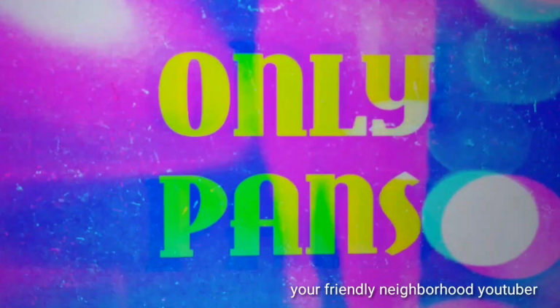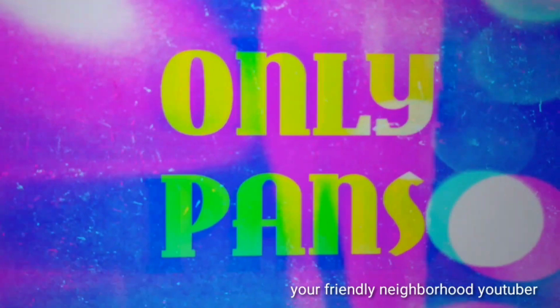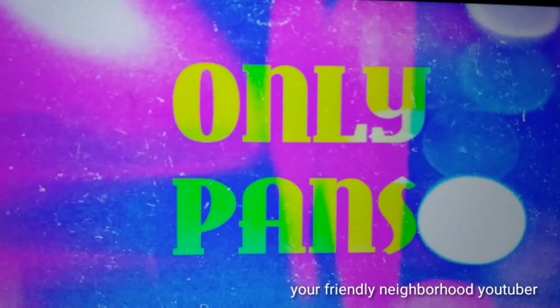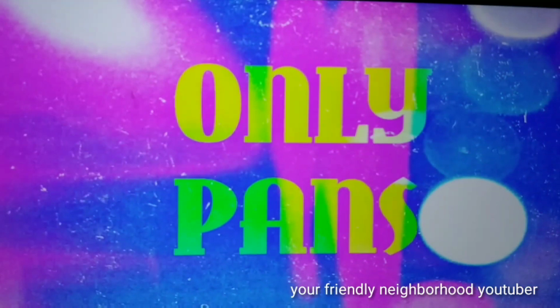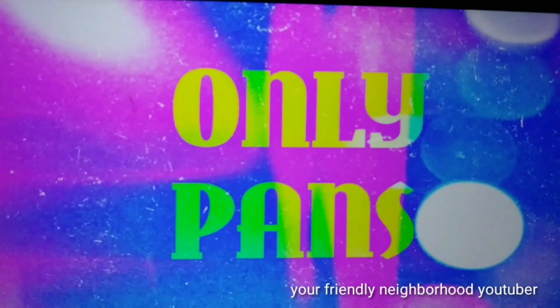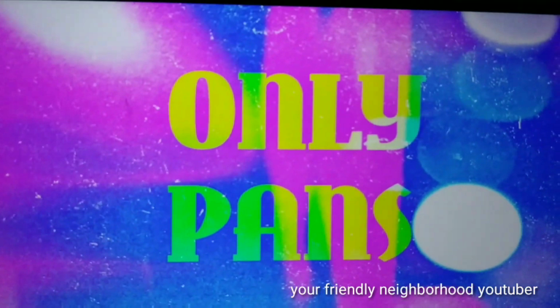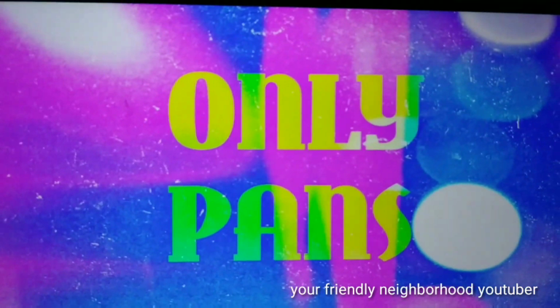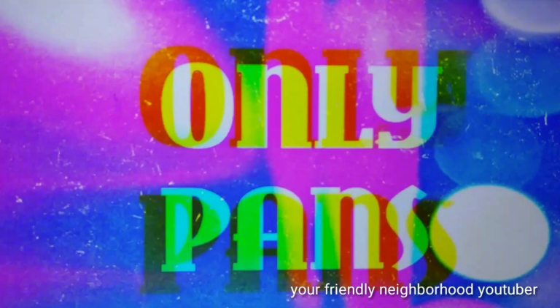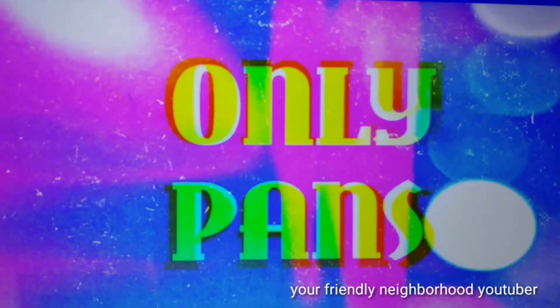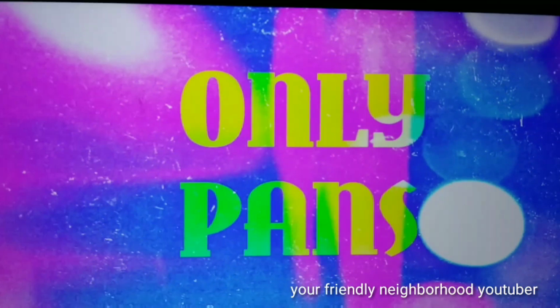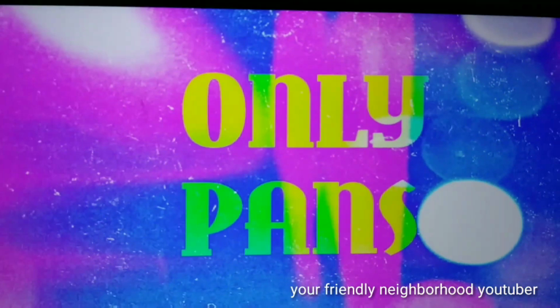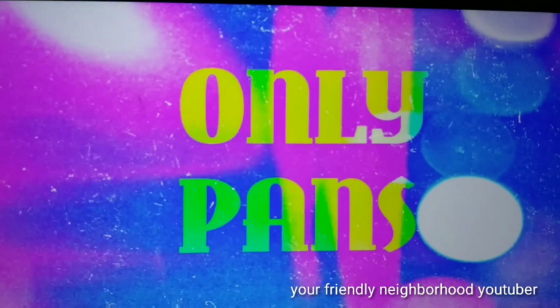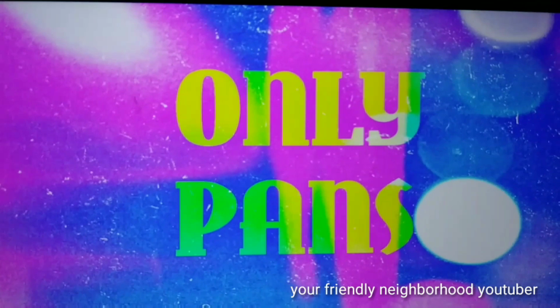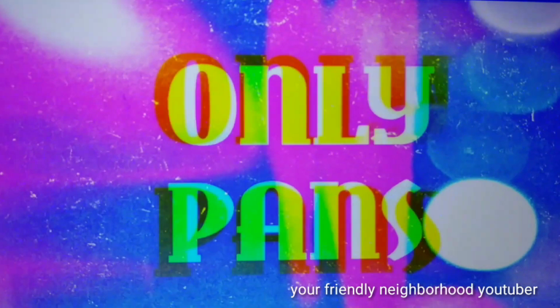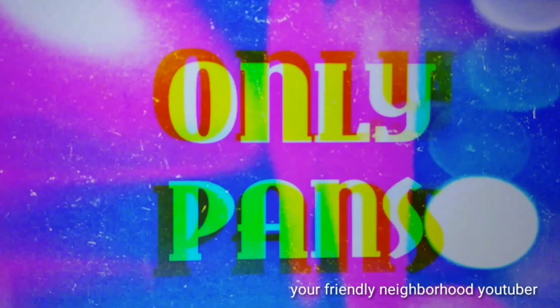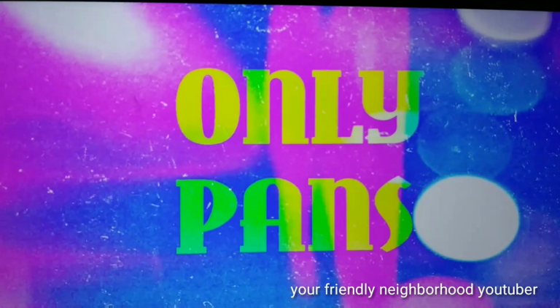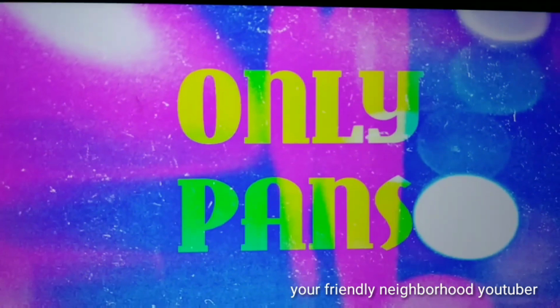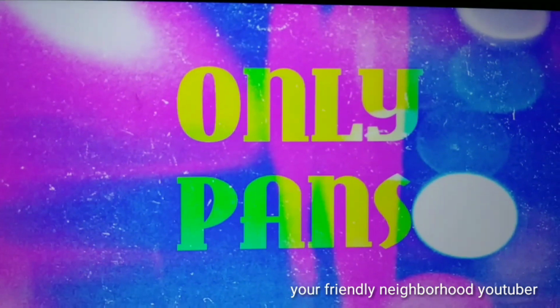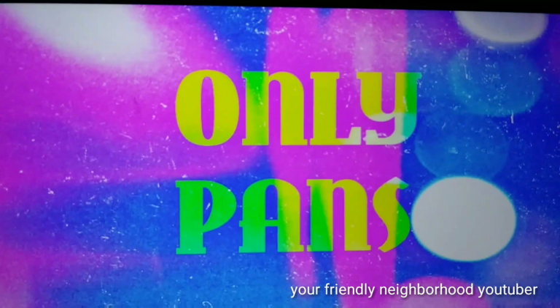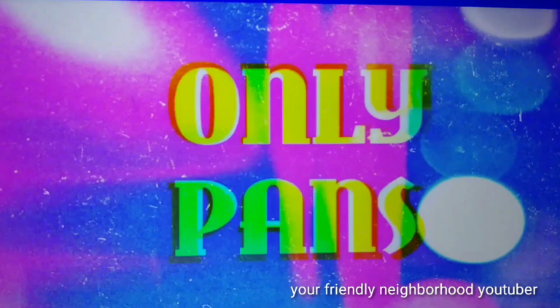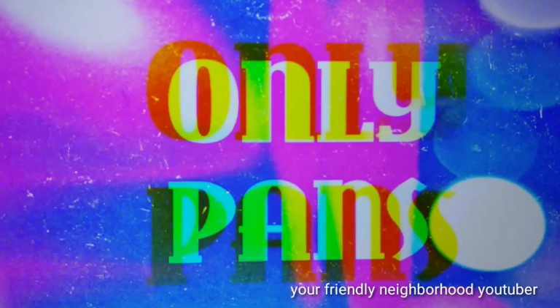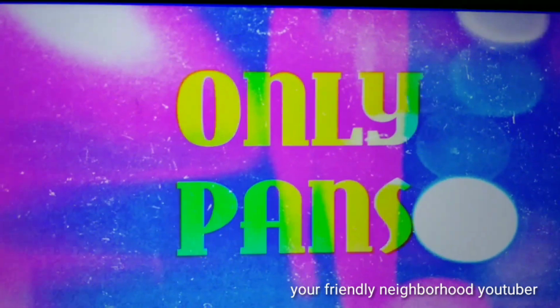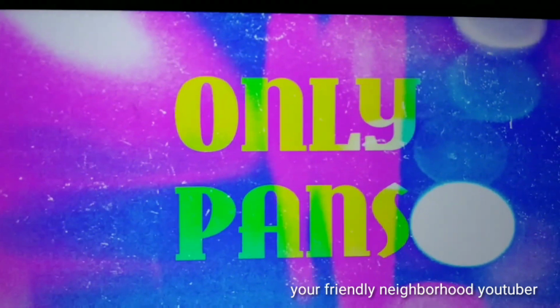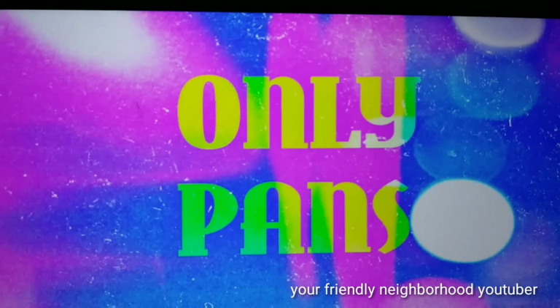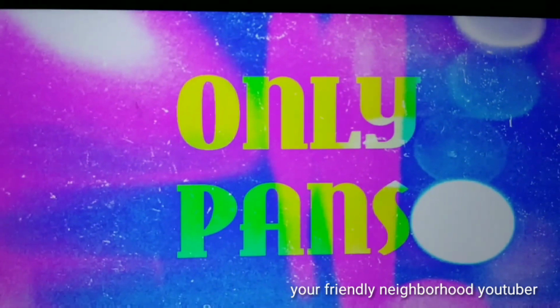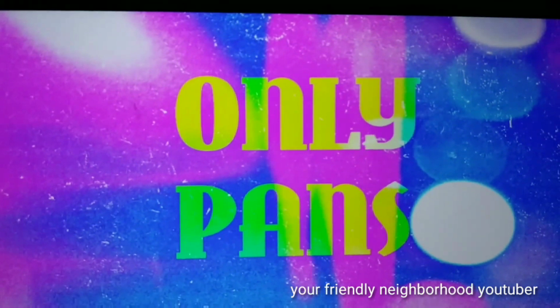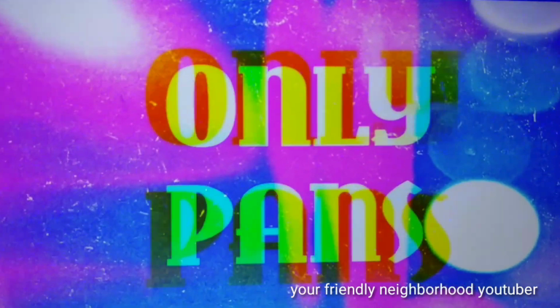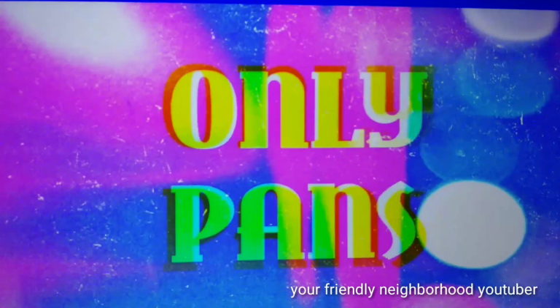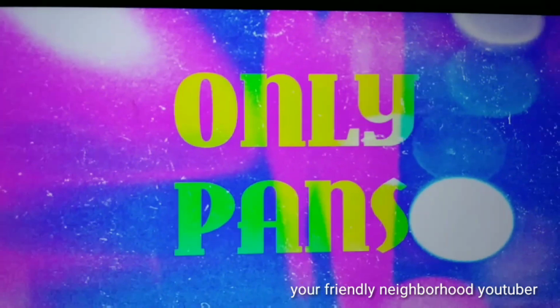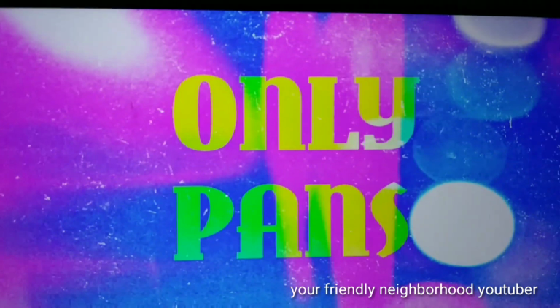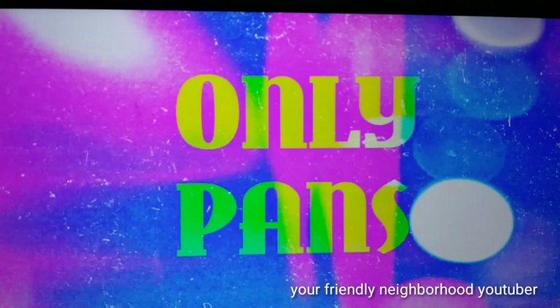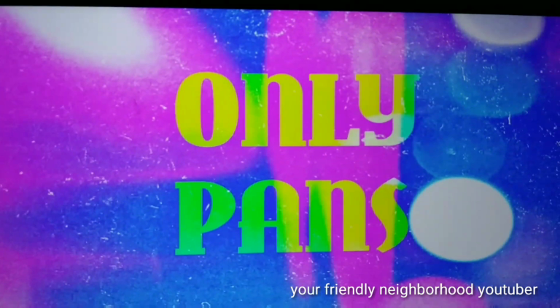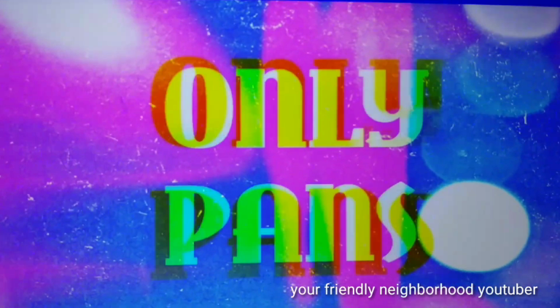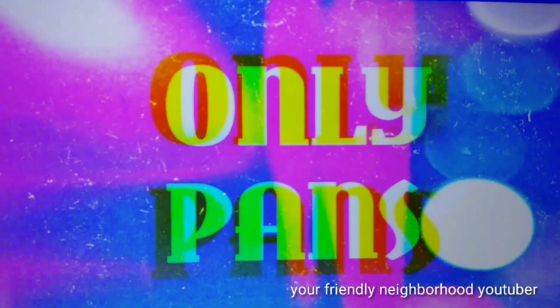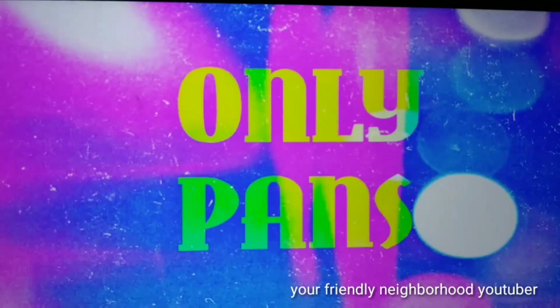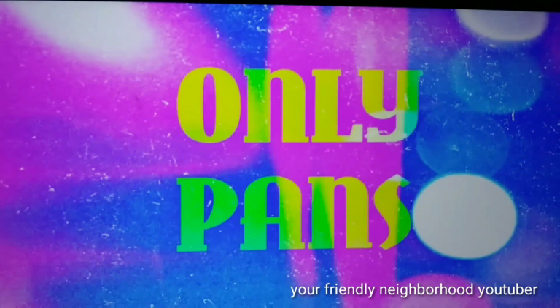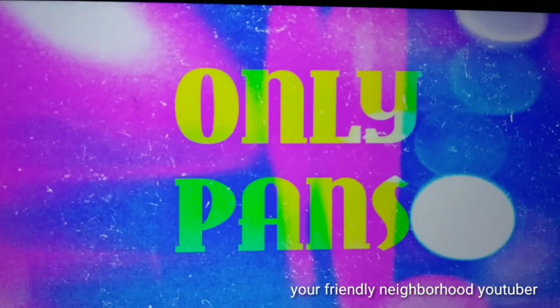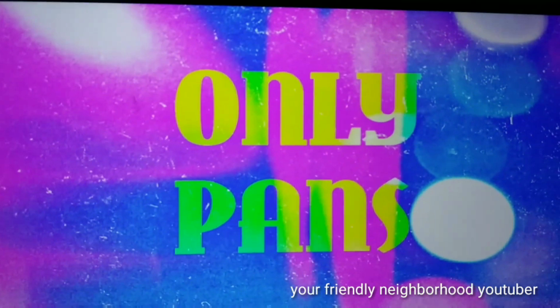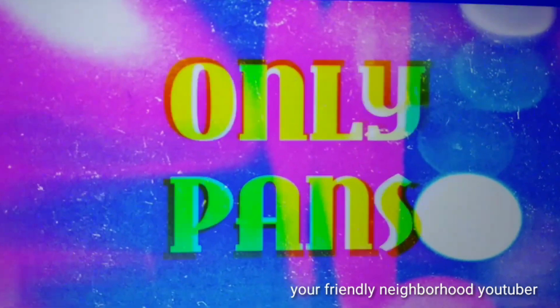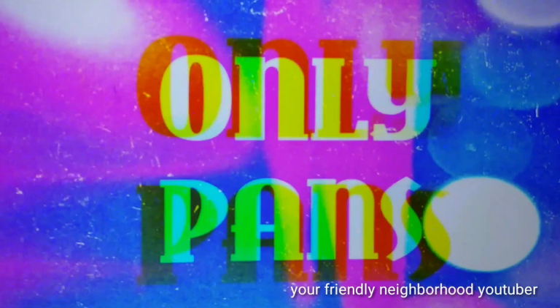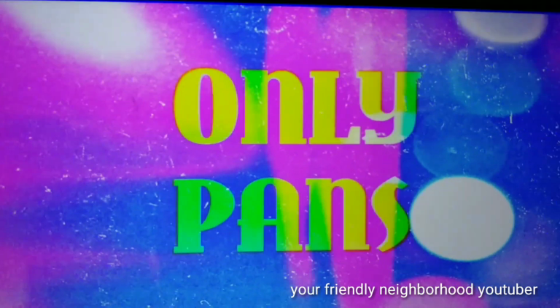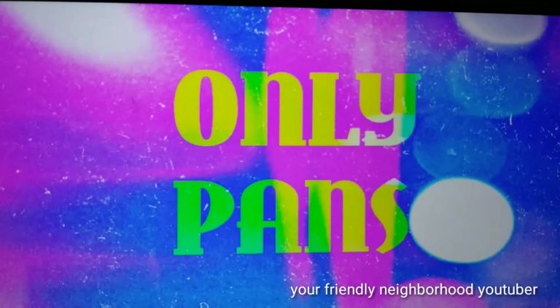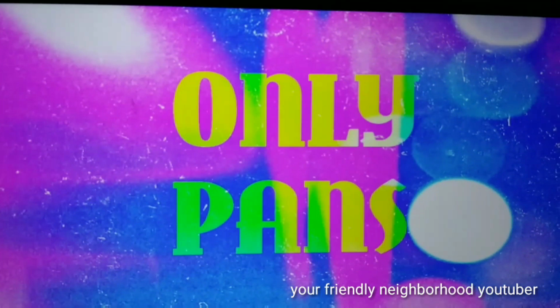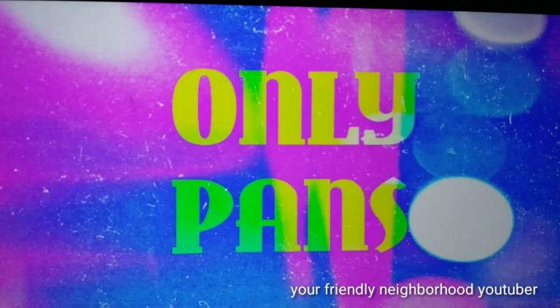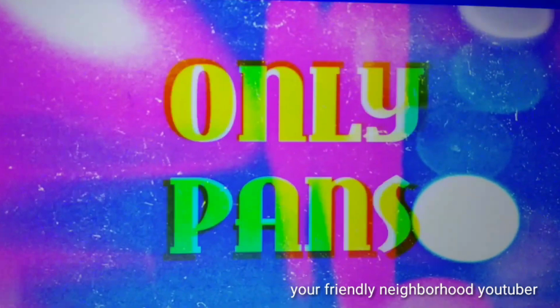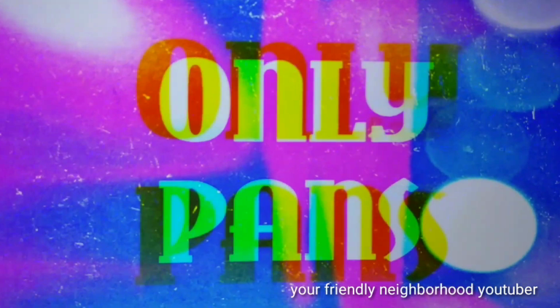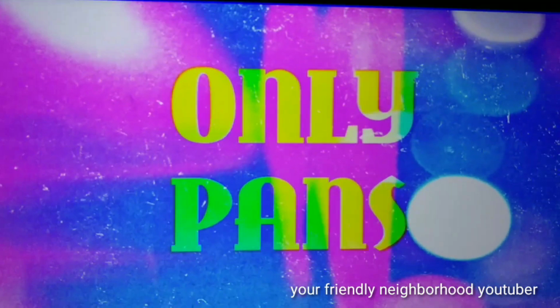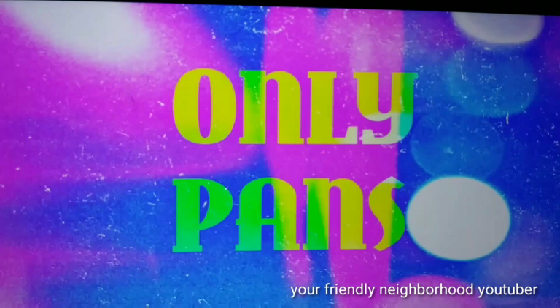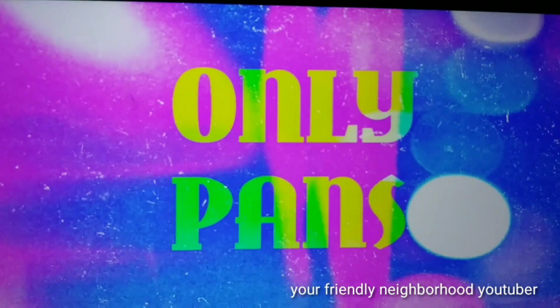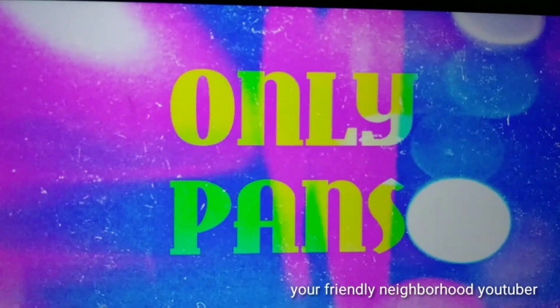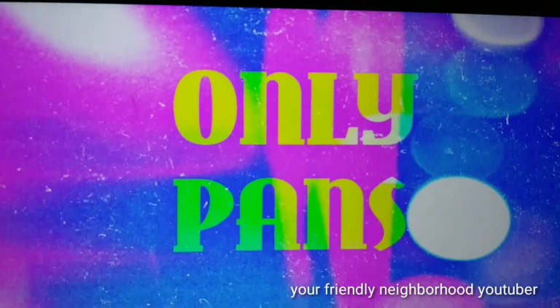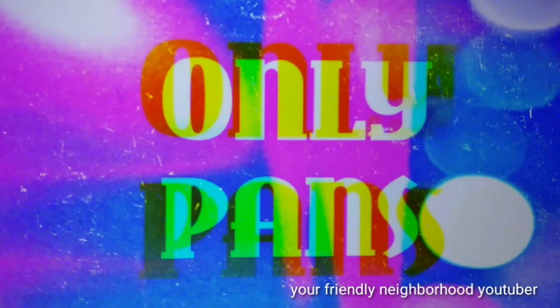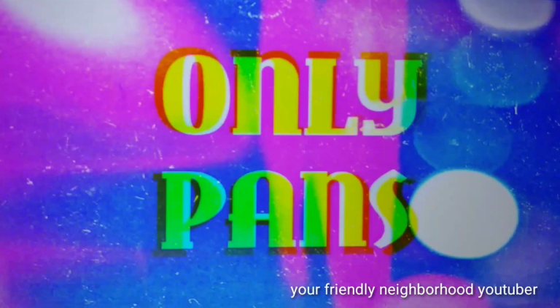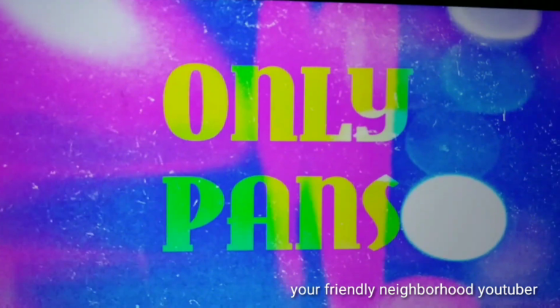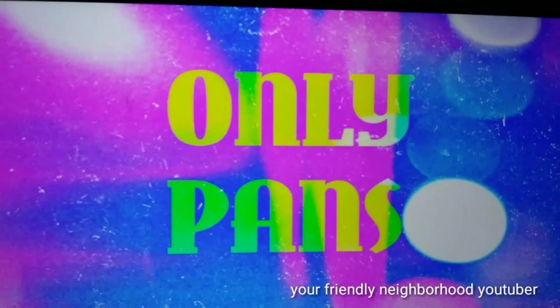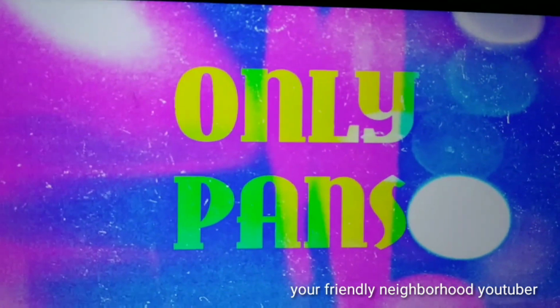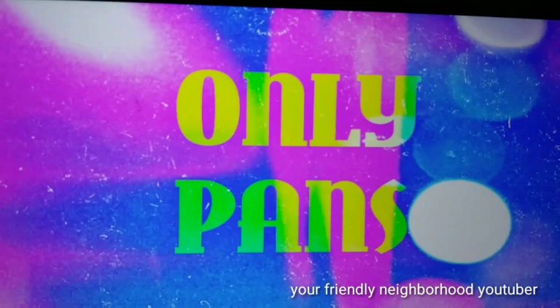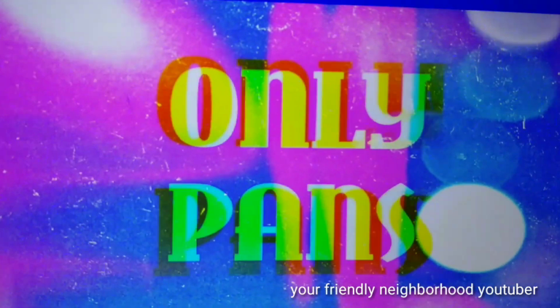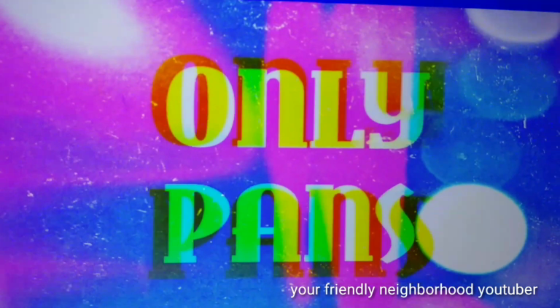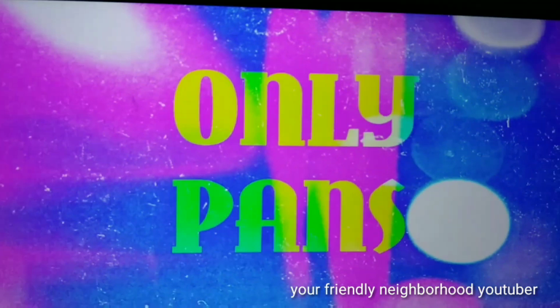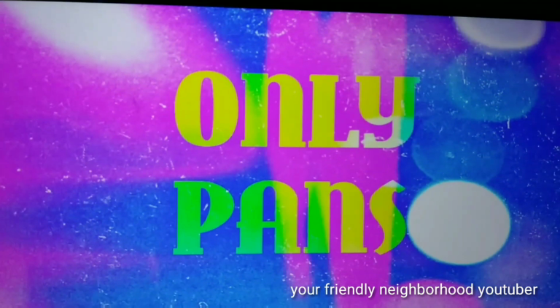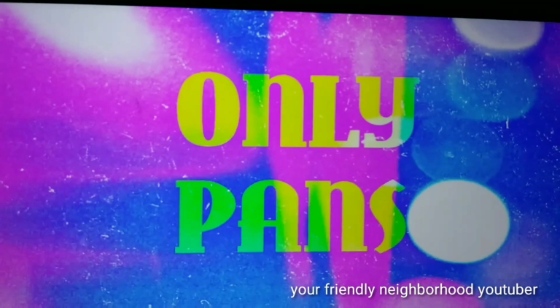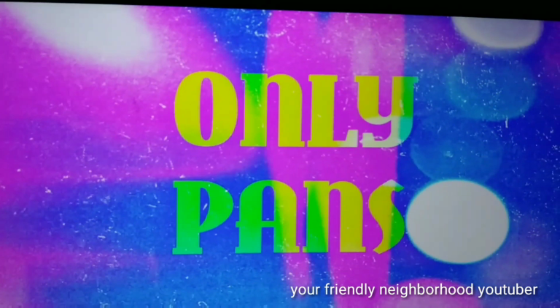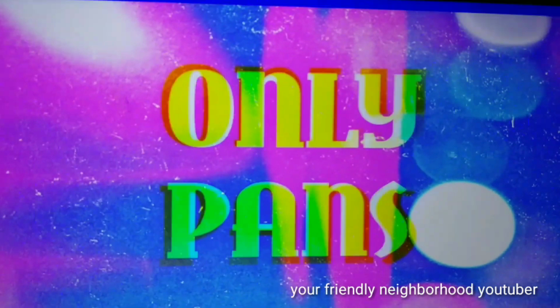Your friendly neighborhood YouTuber is brought to you by Only Fans on YouTube — check it out.